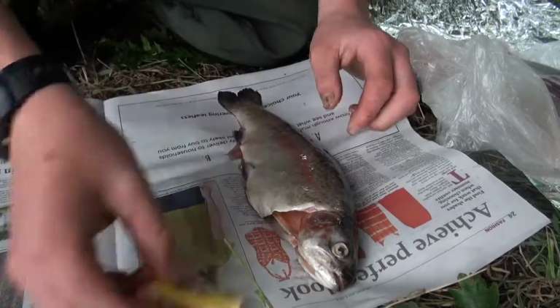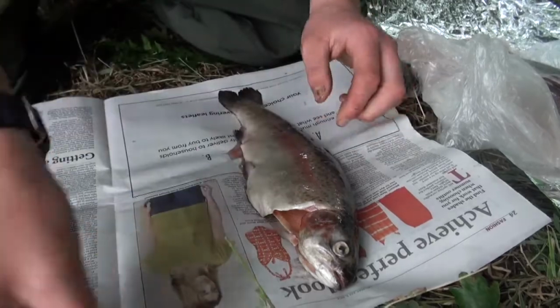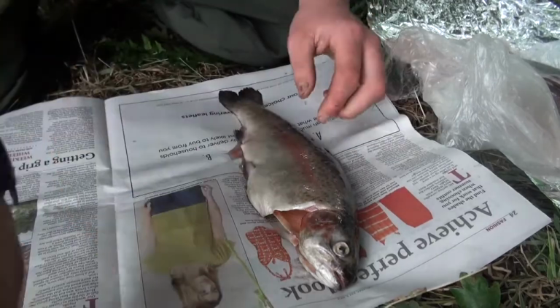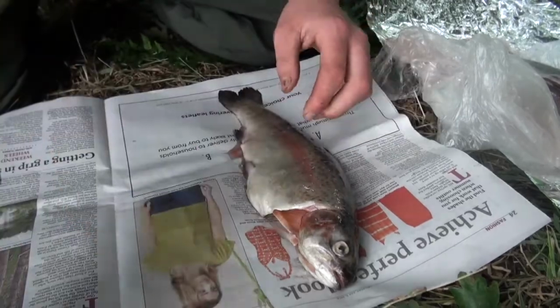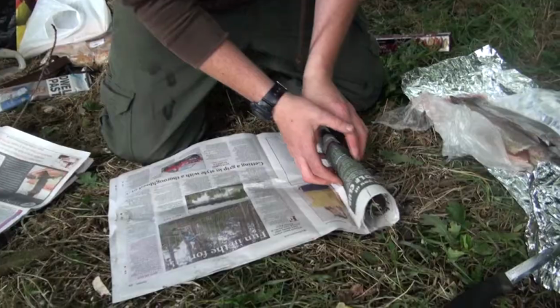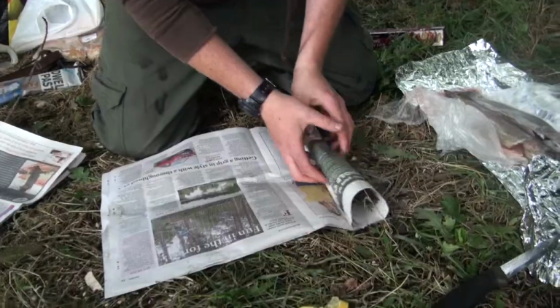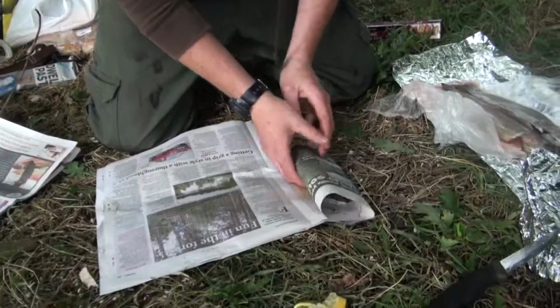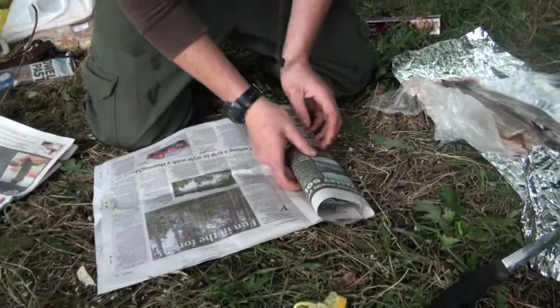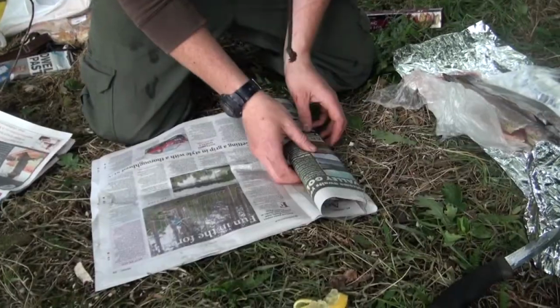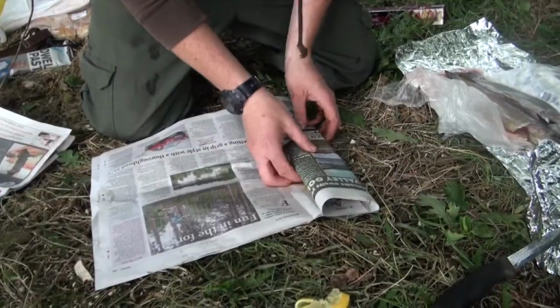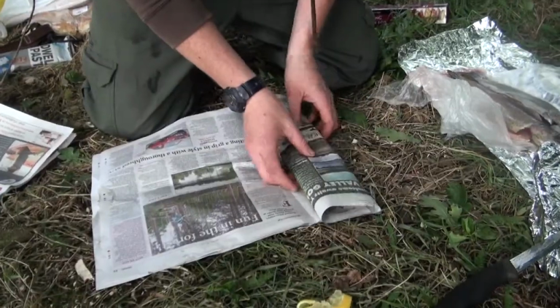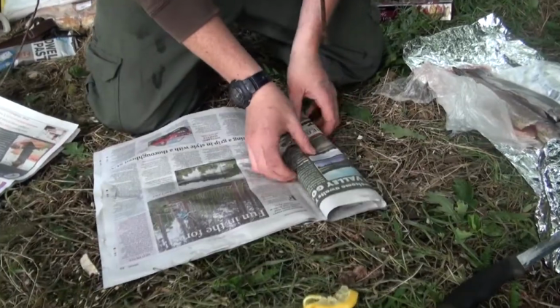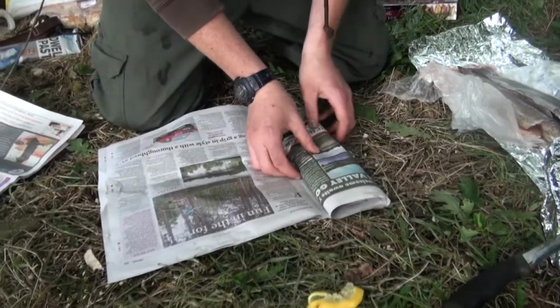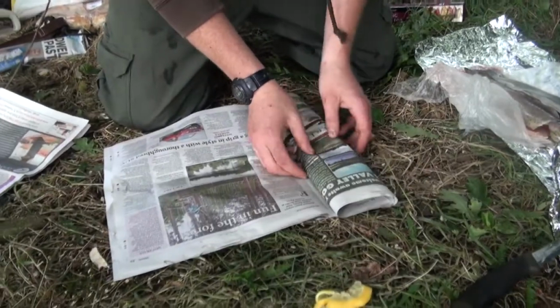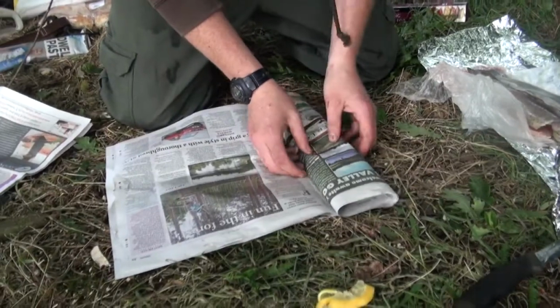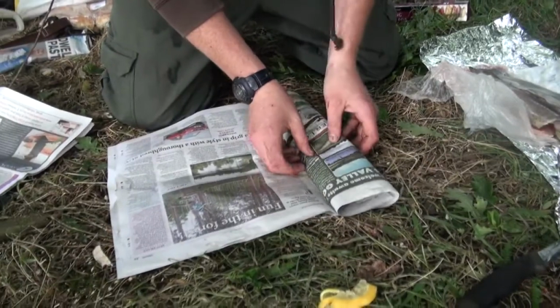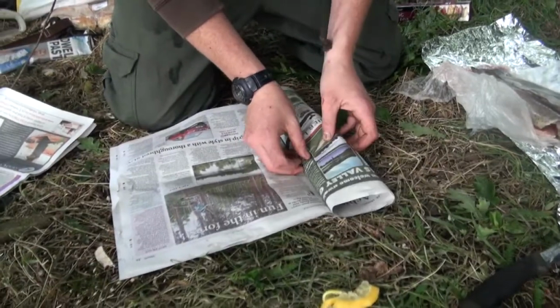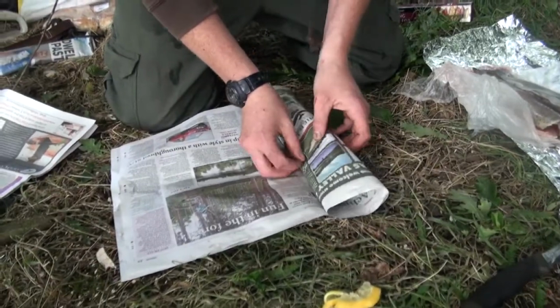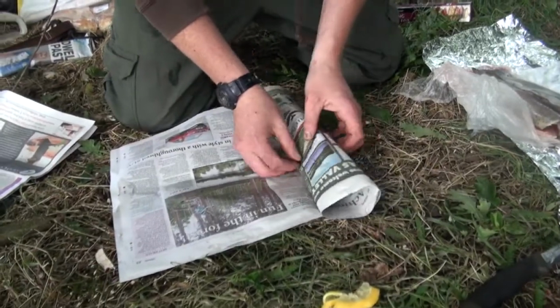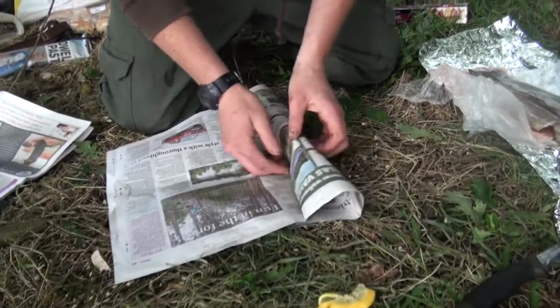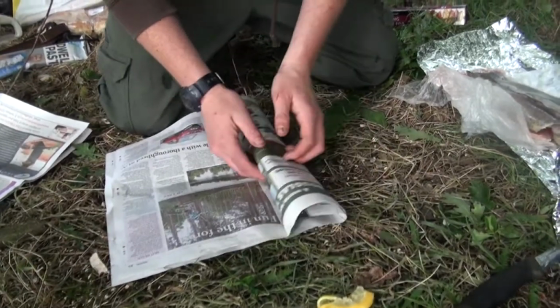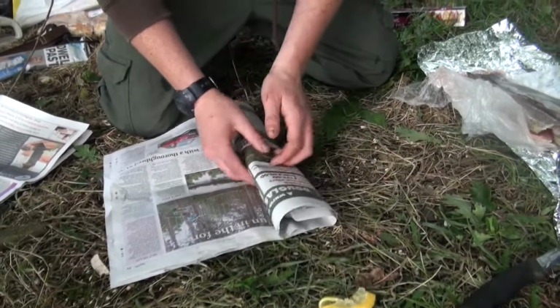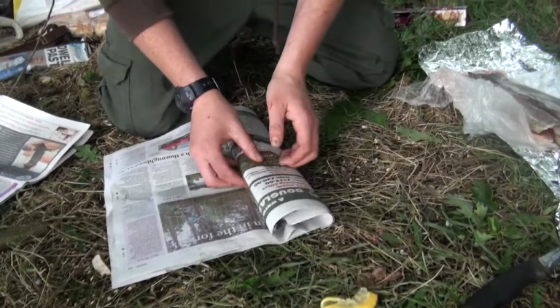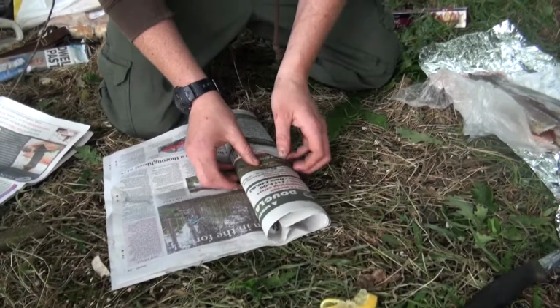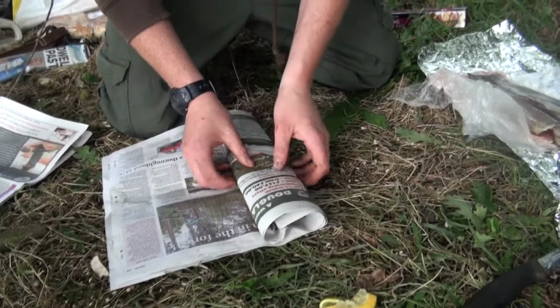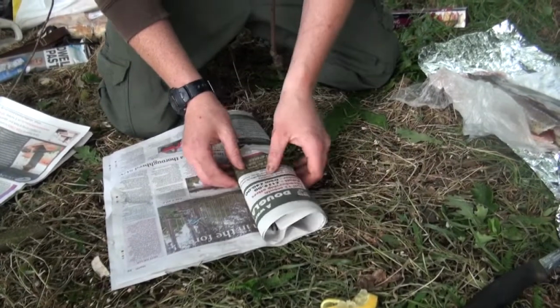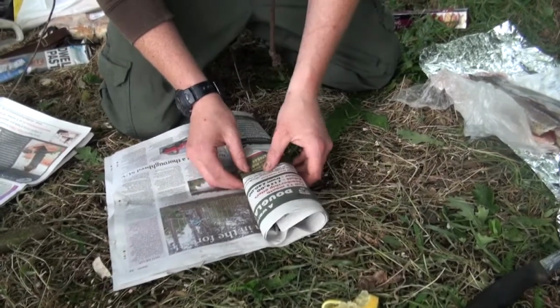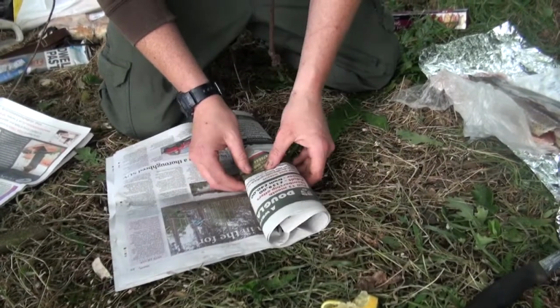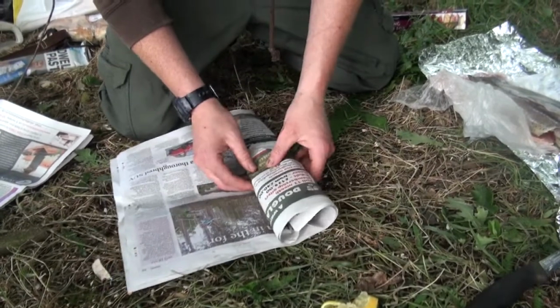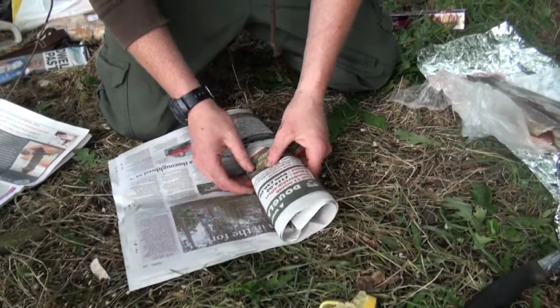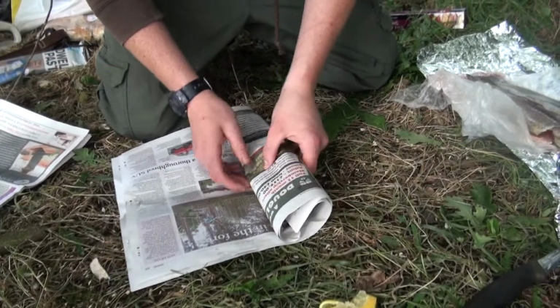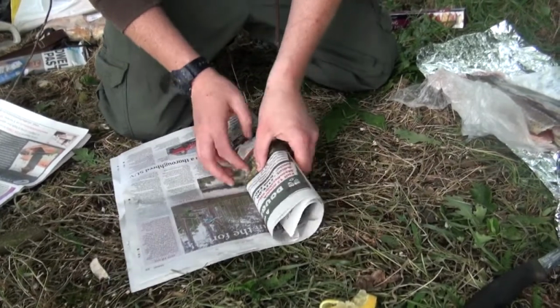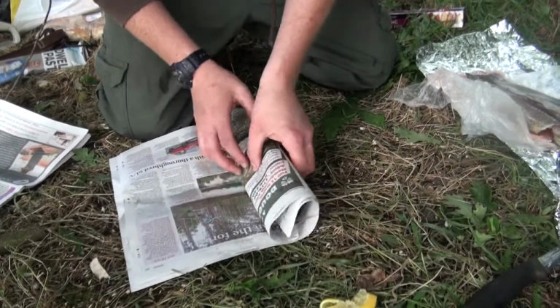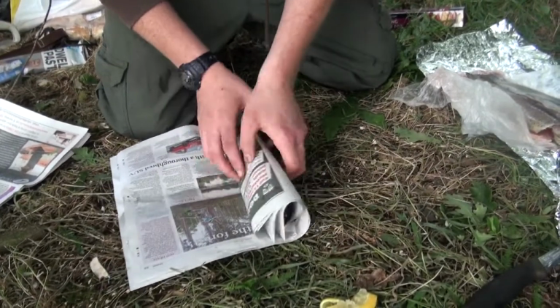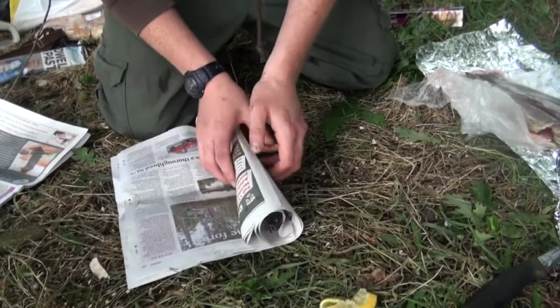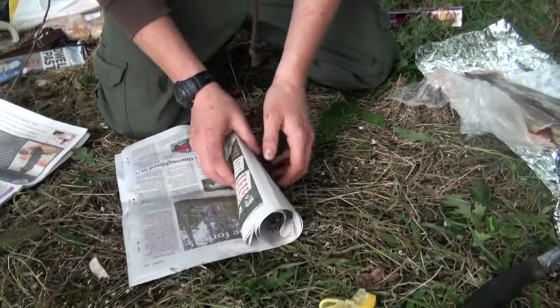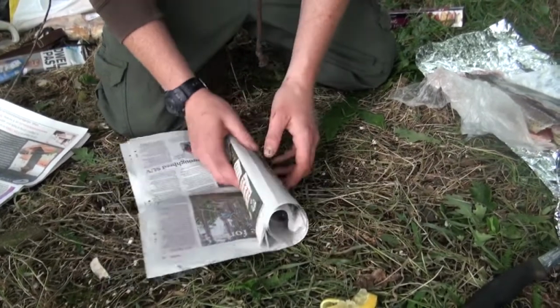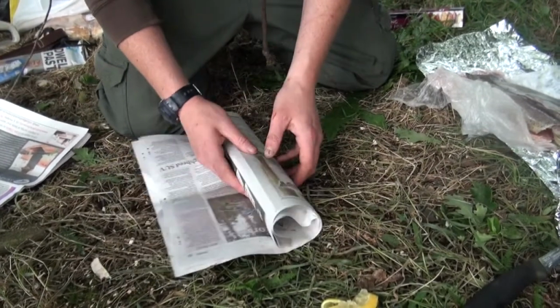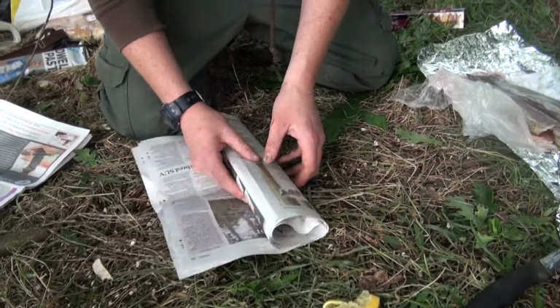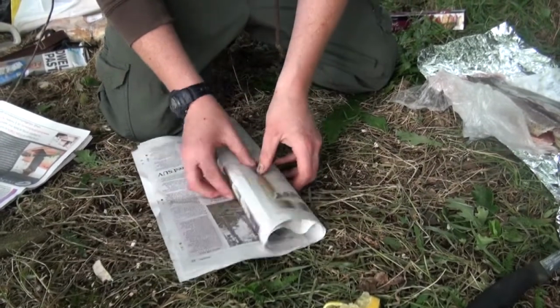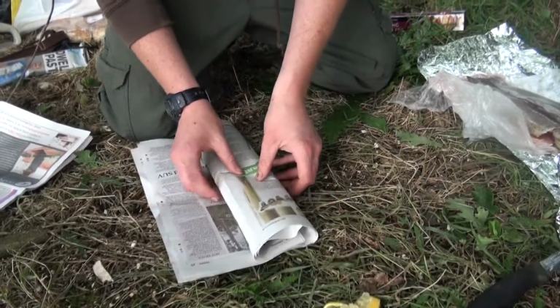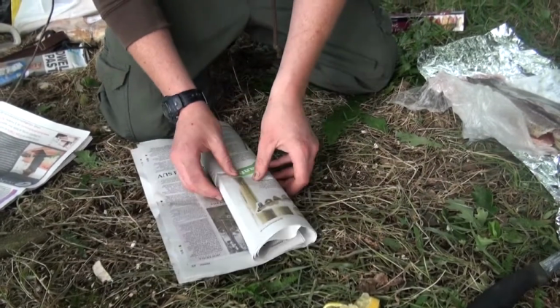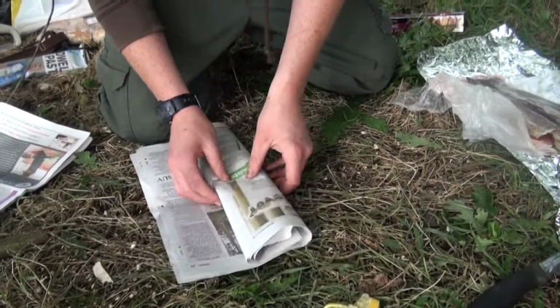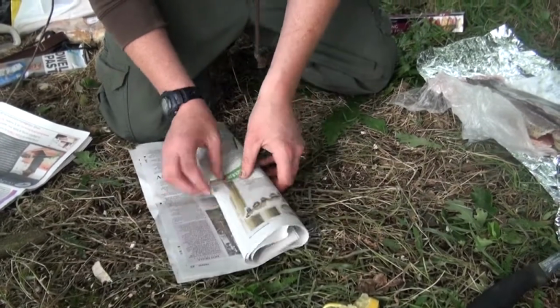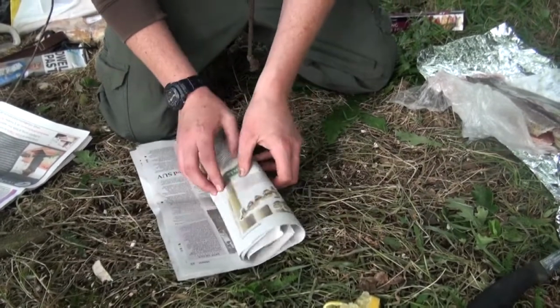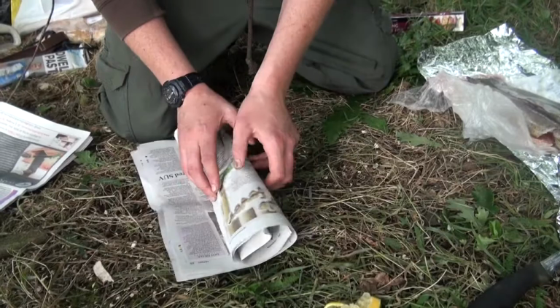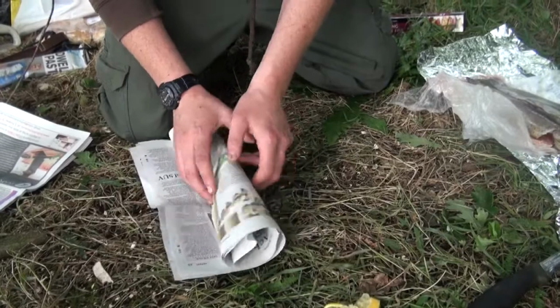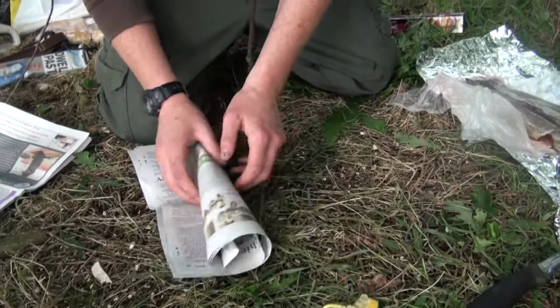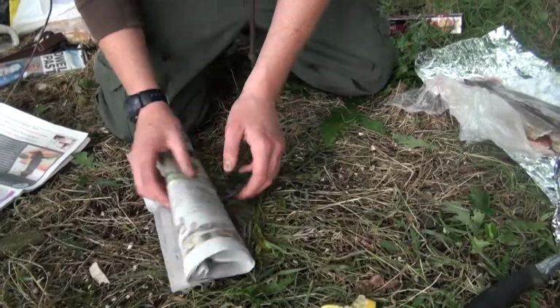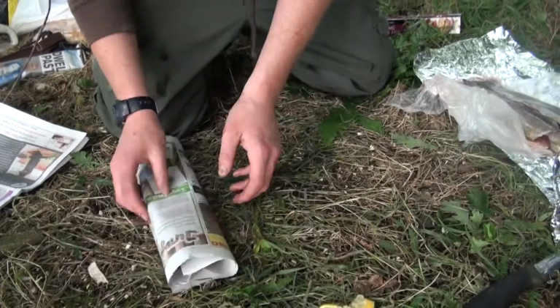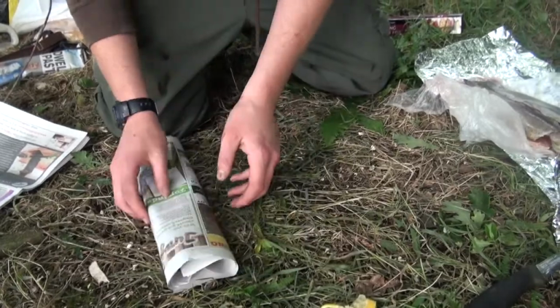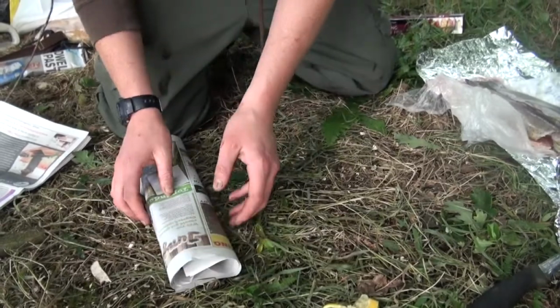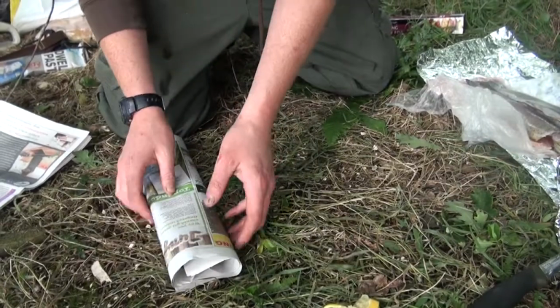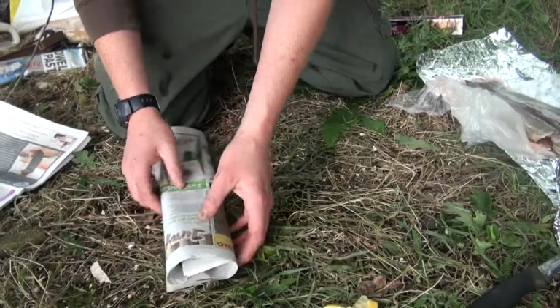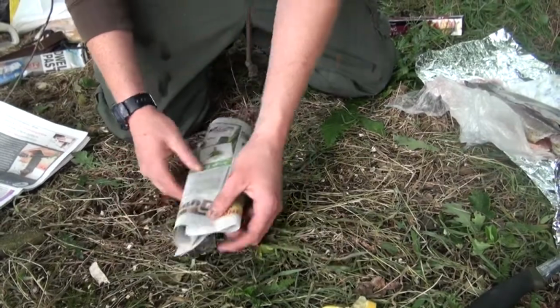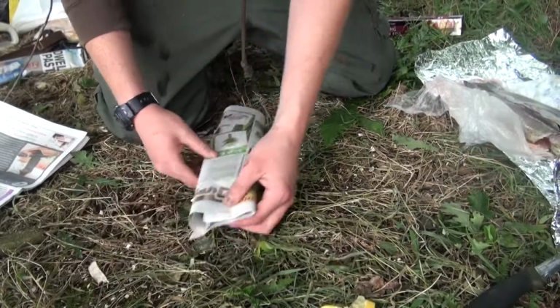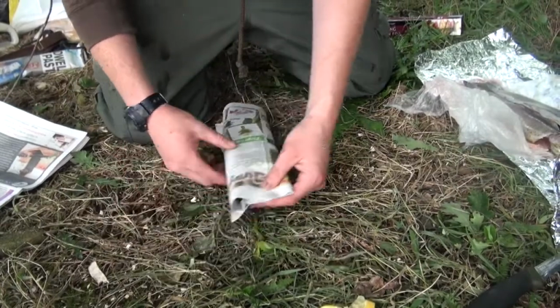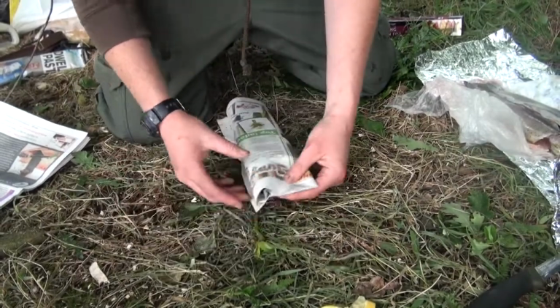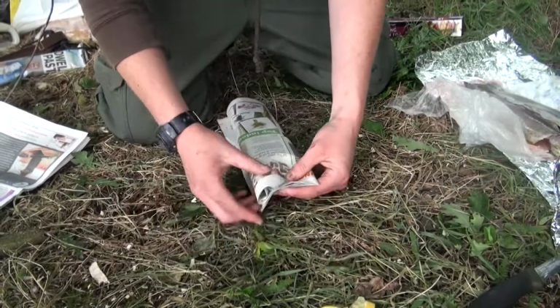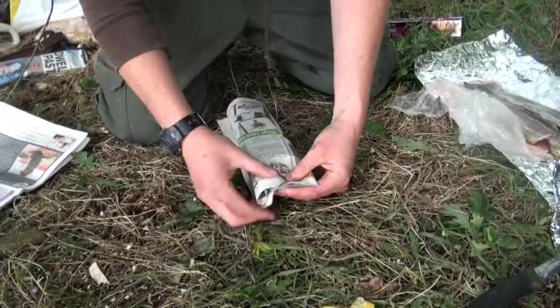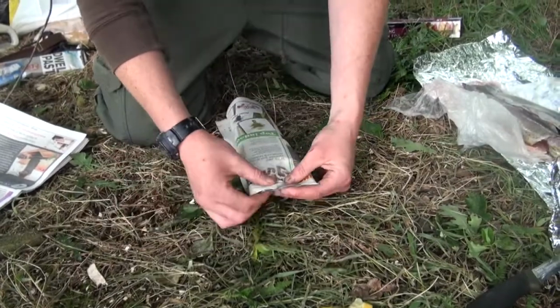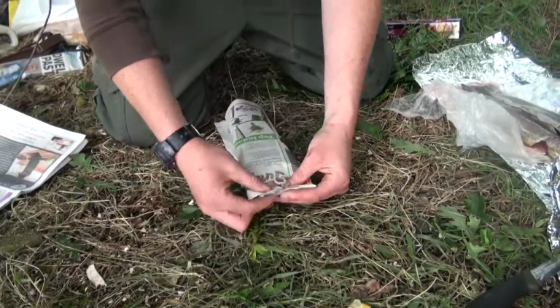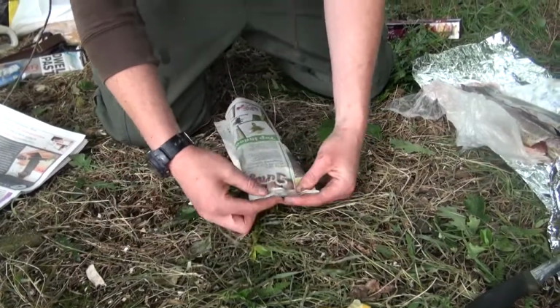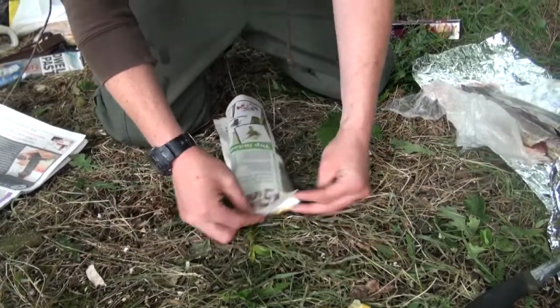Next the trout is wrapped in newspaper, roughly three or four sheets thick, into a nice little parcel.